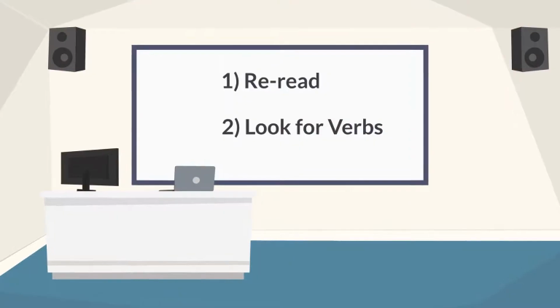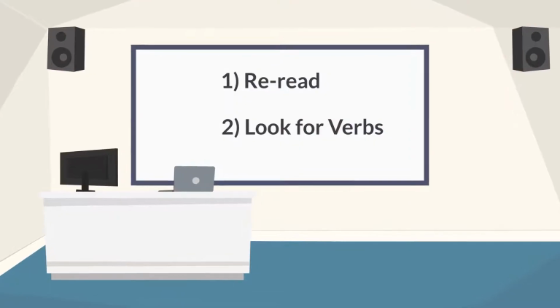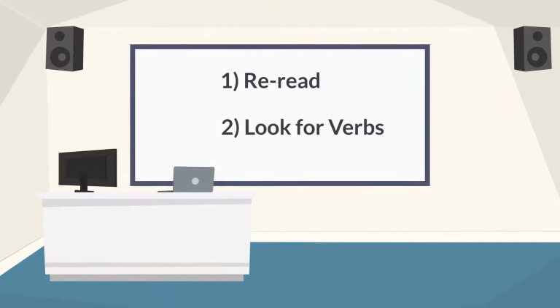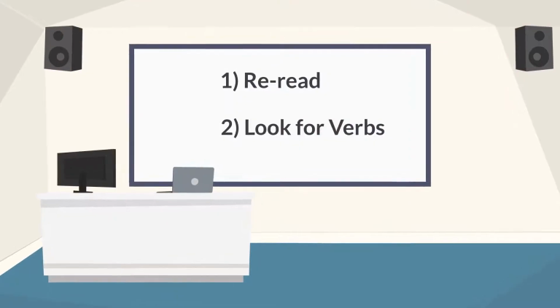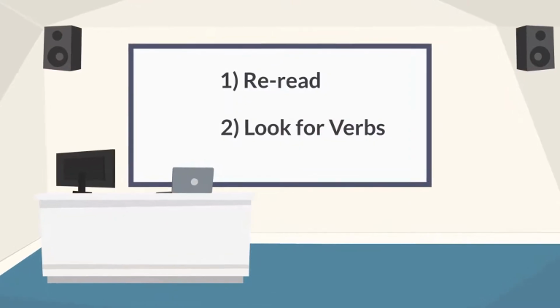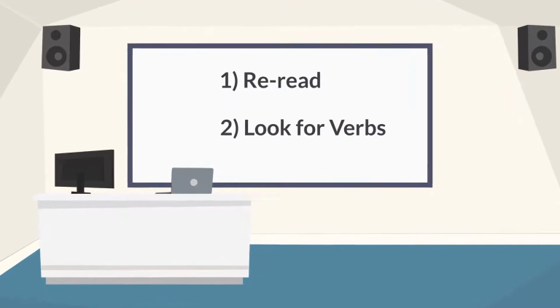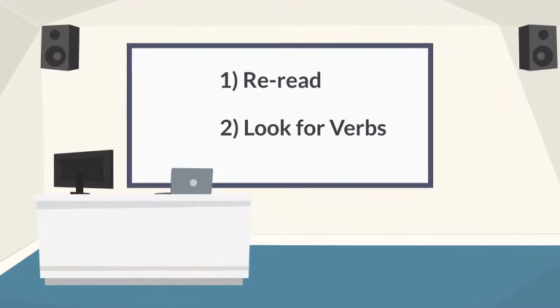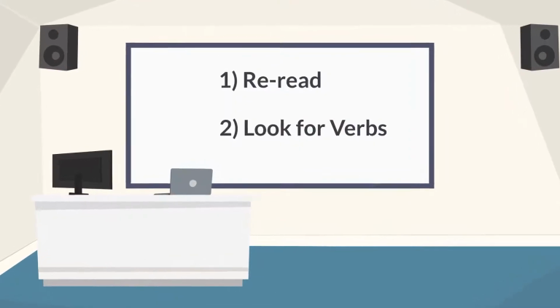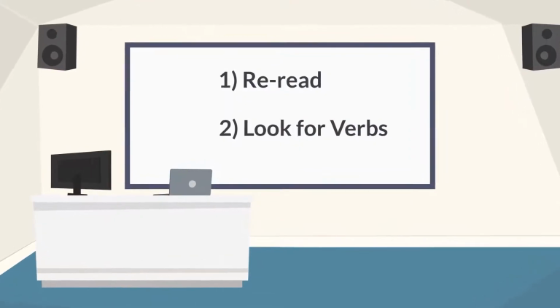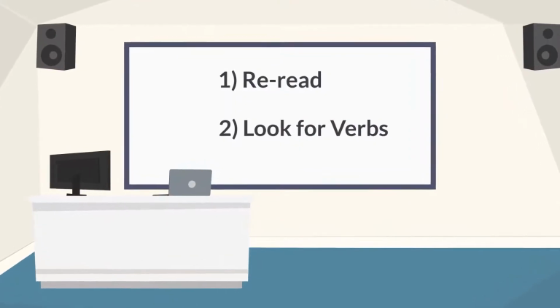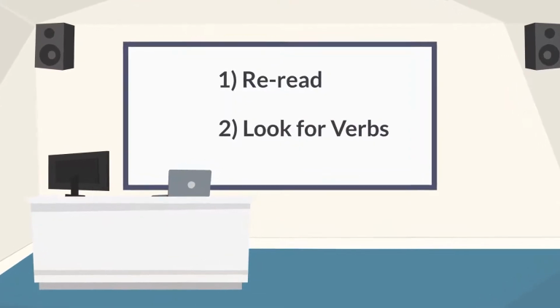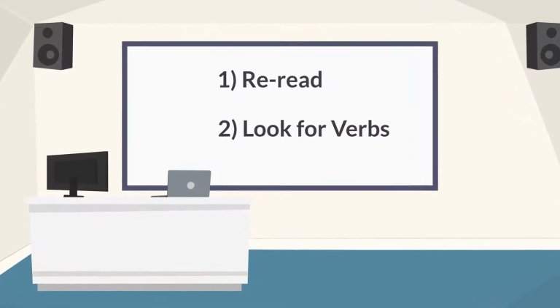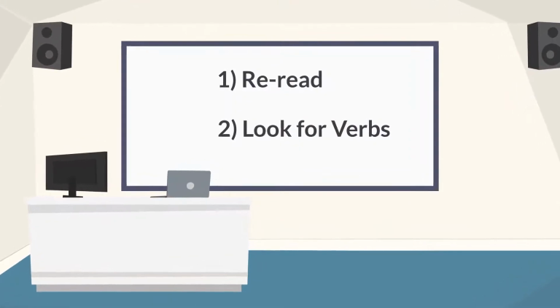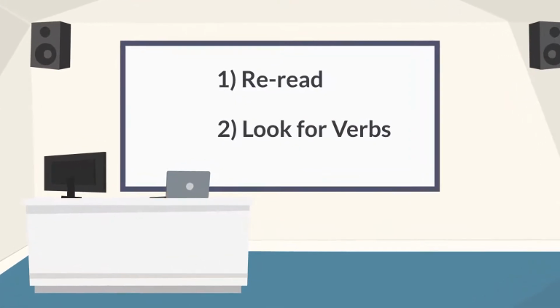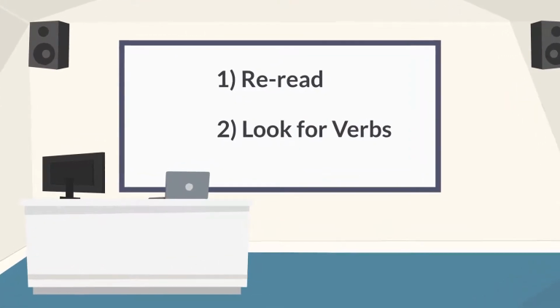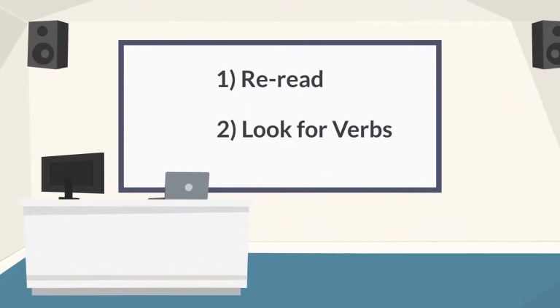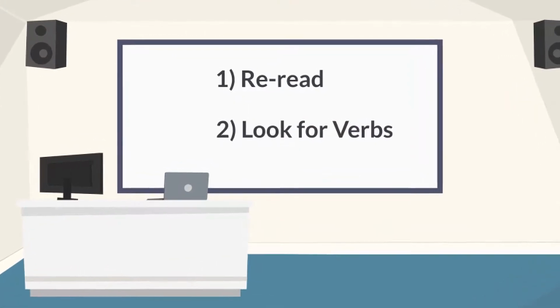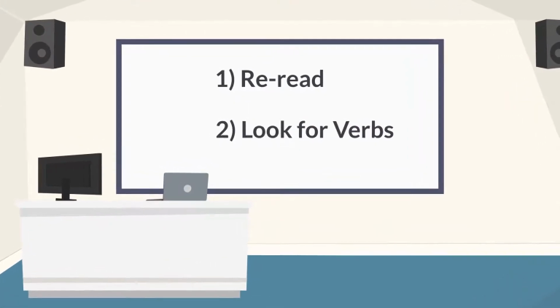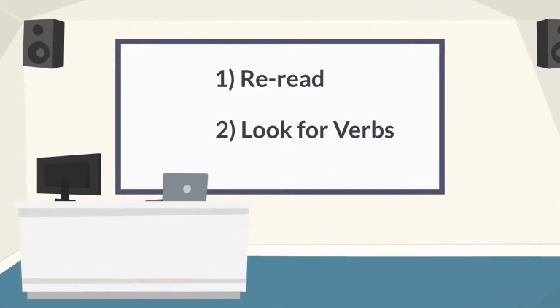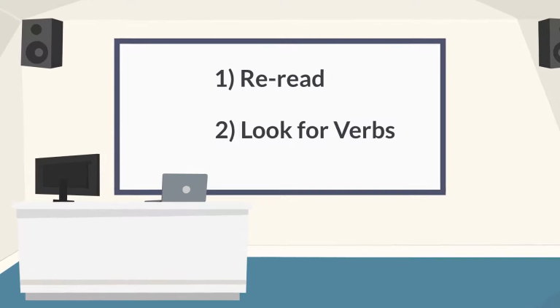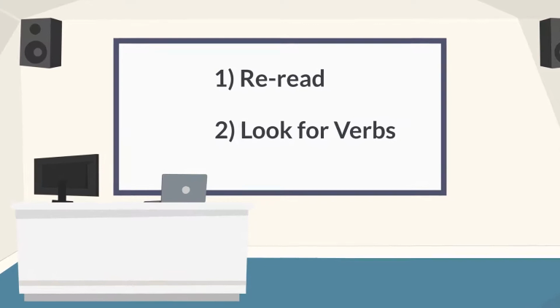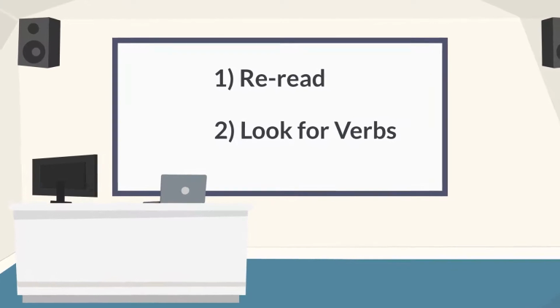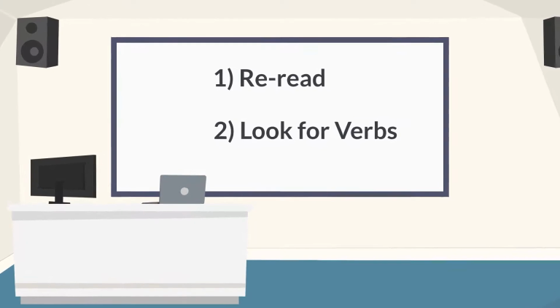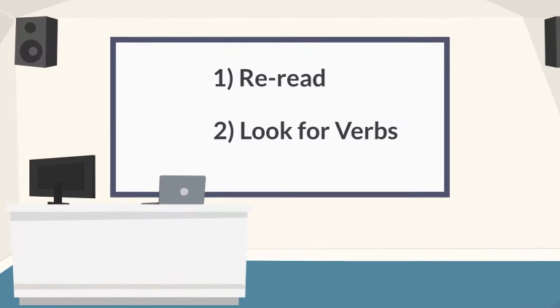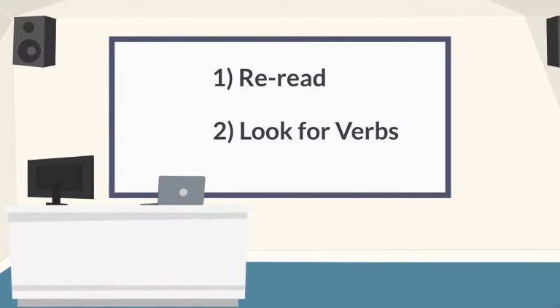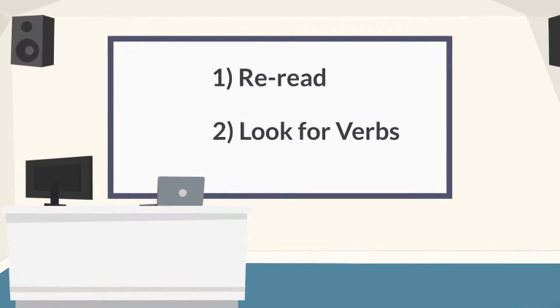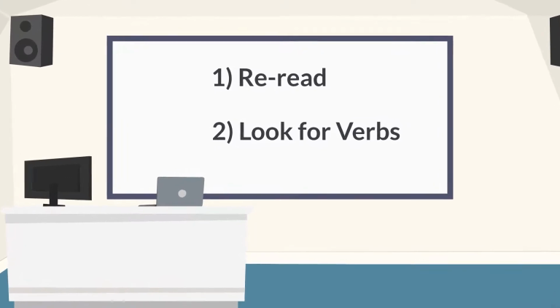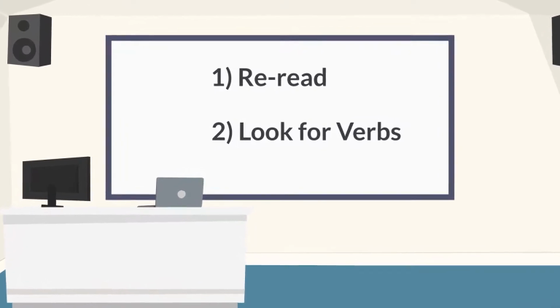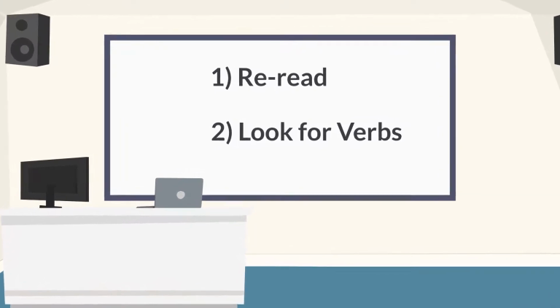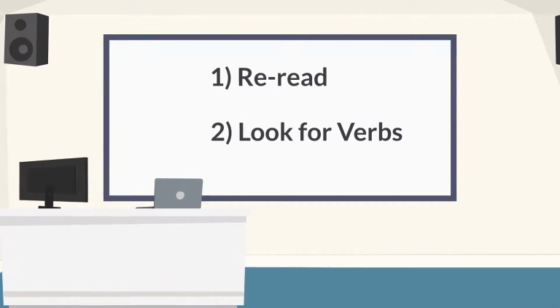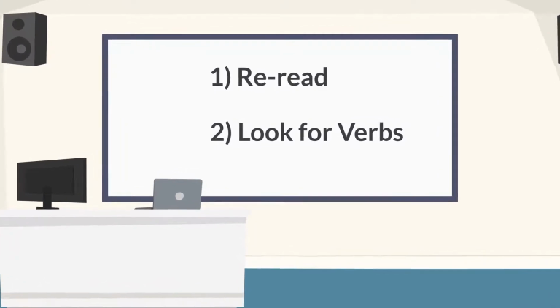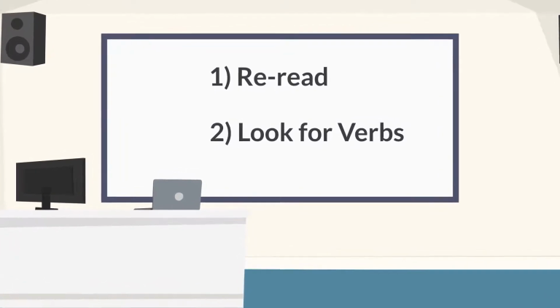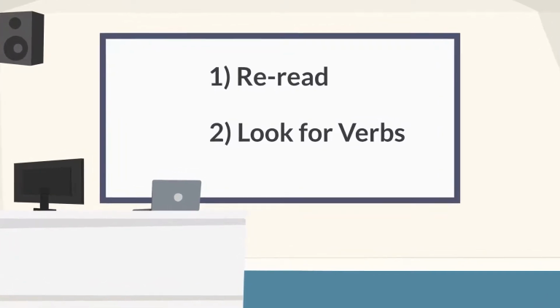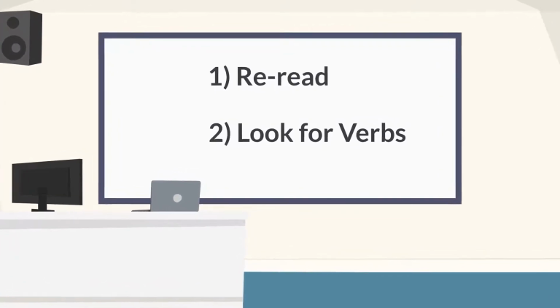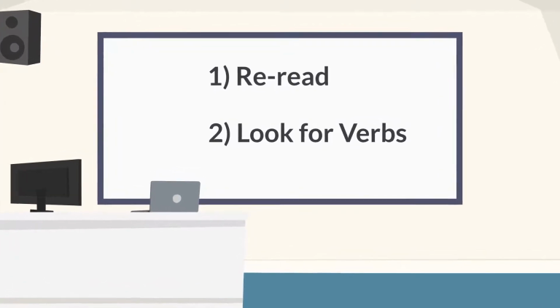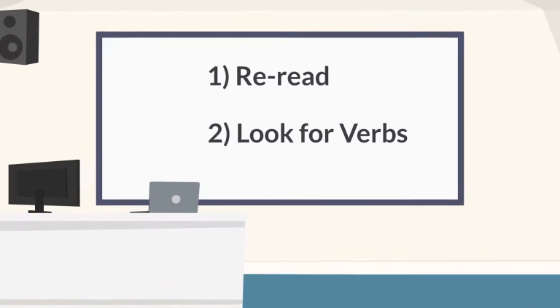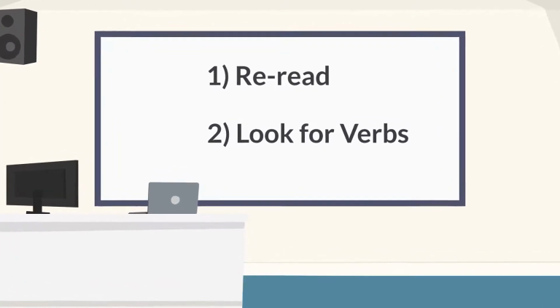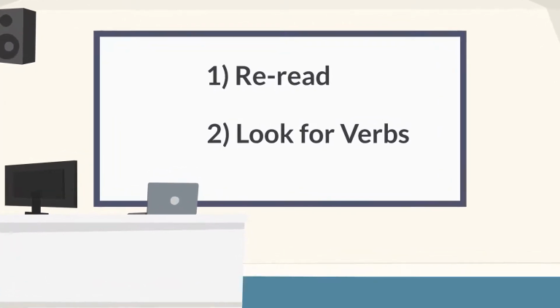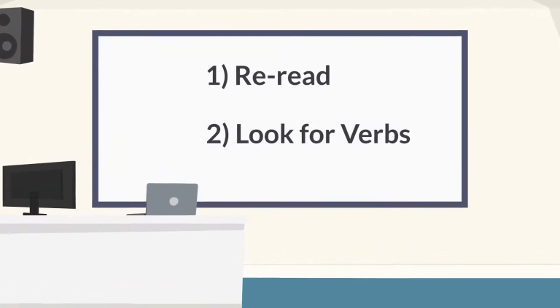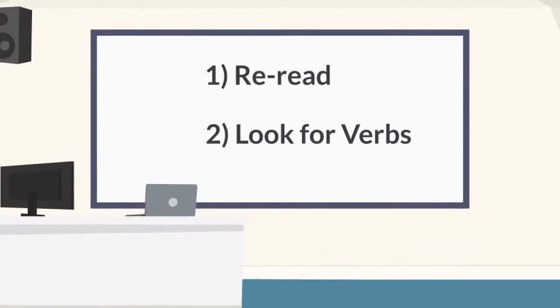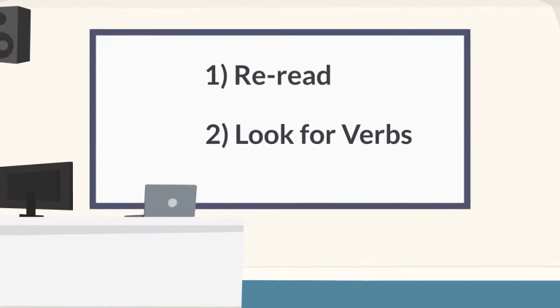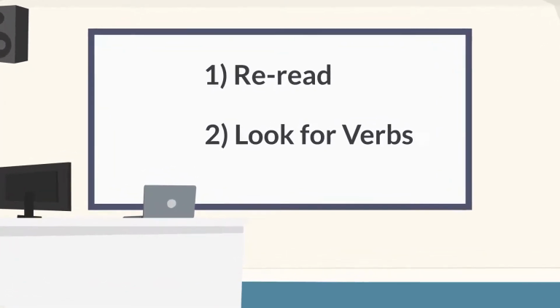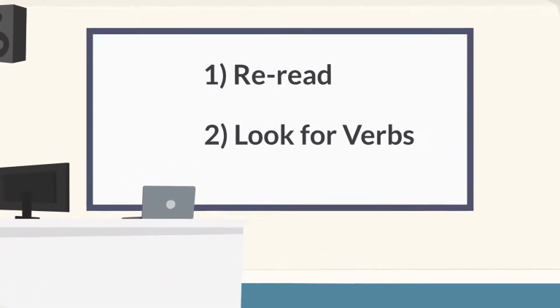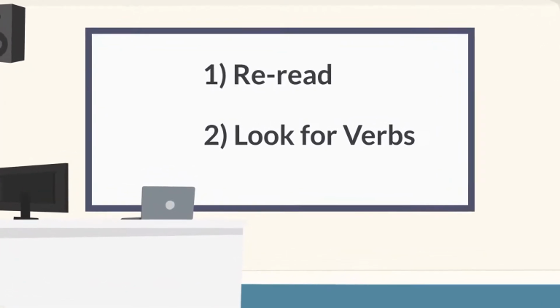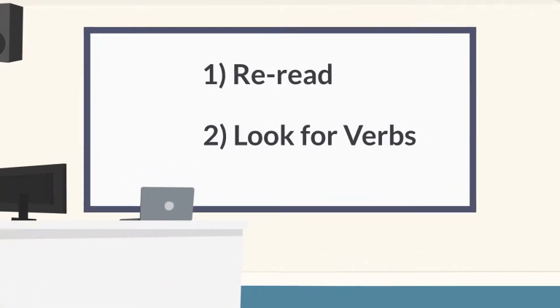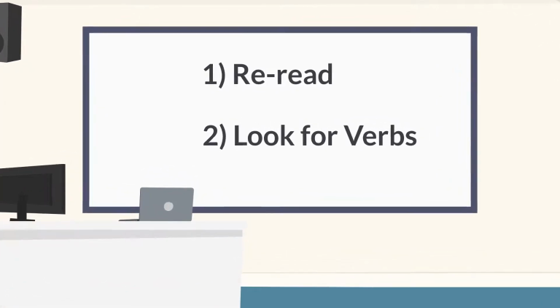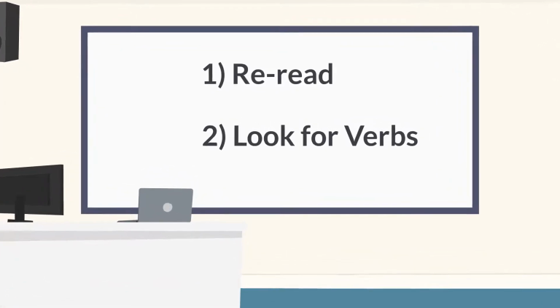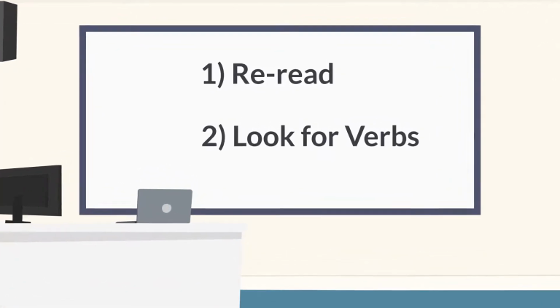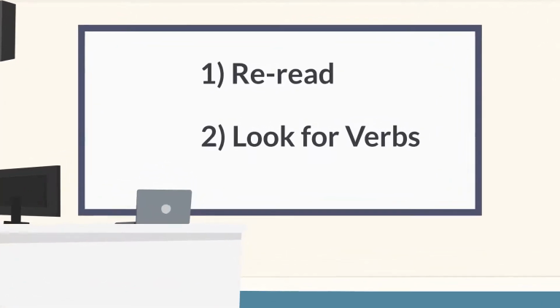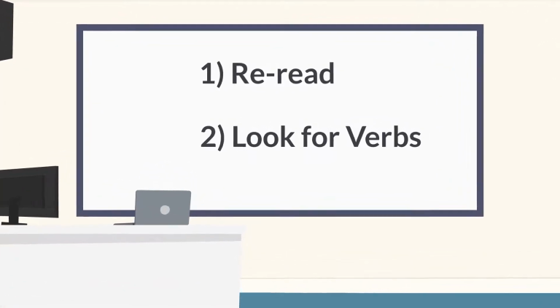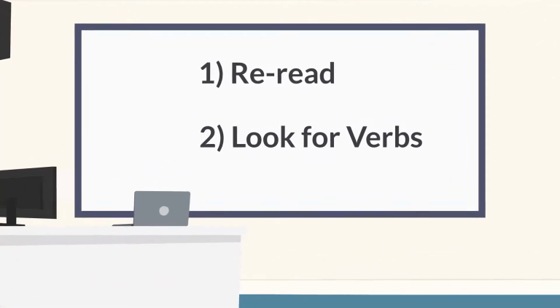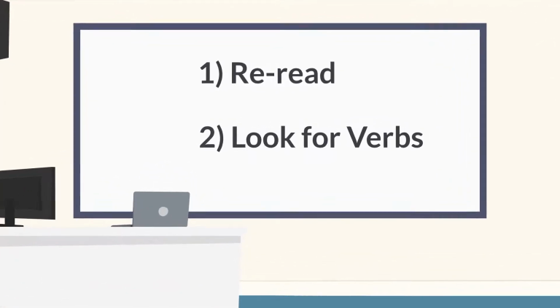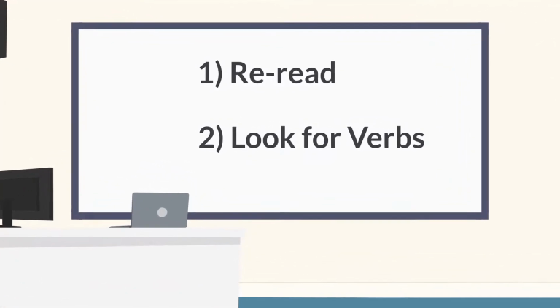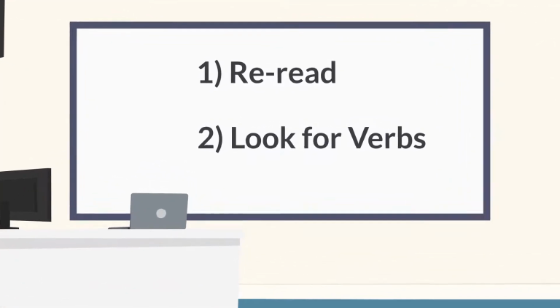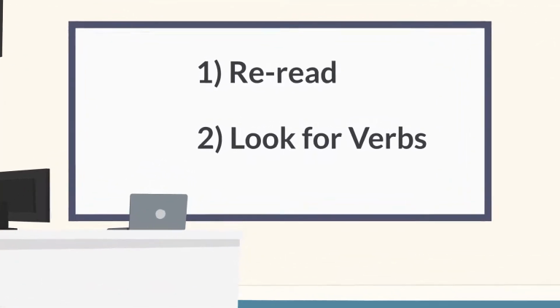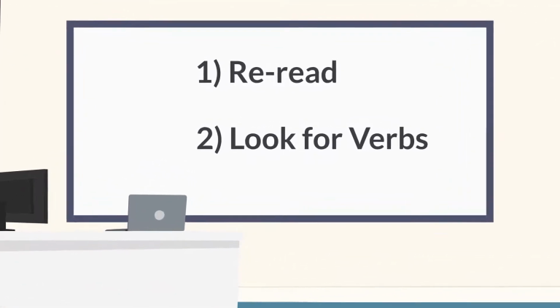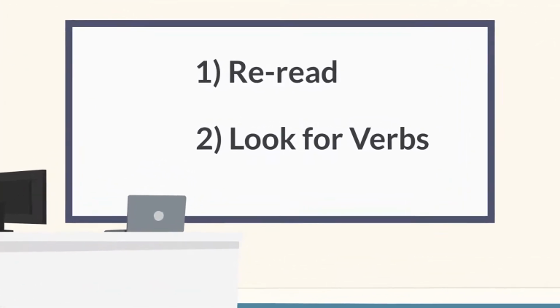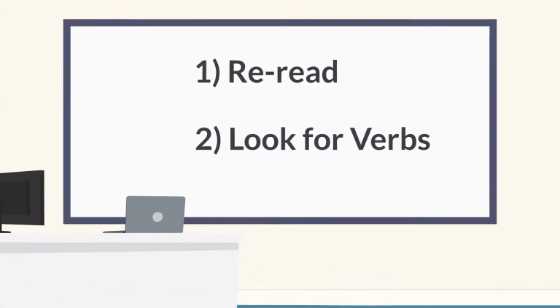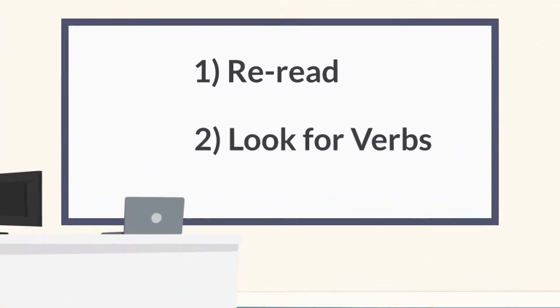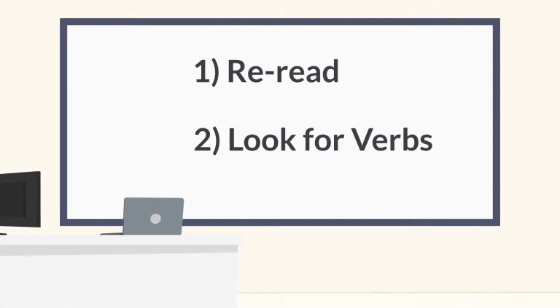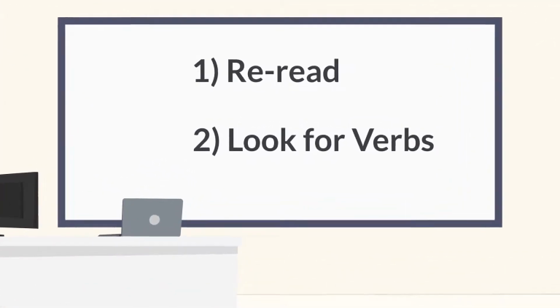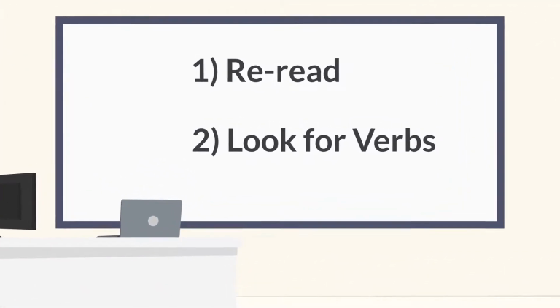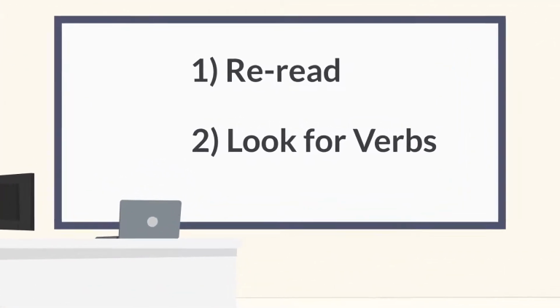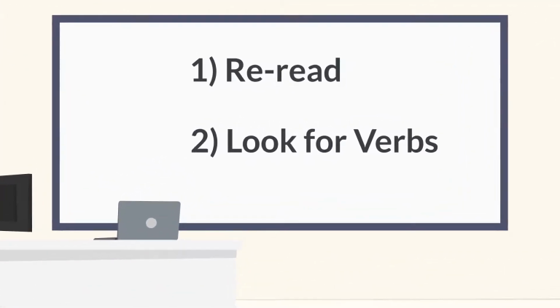Let's reread the story together. This time let's look for verbs.